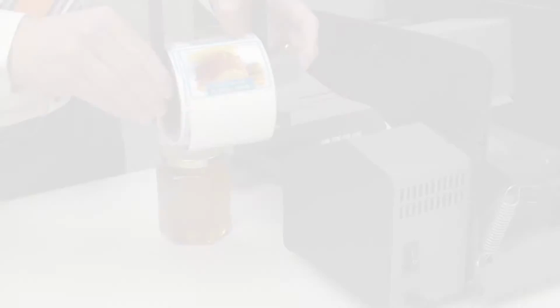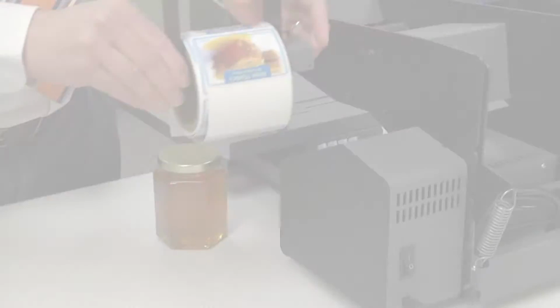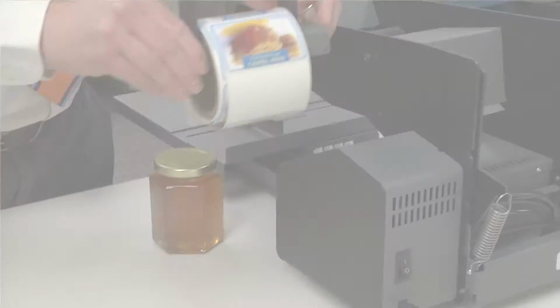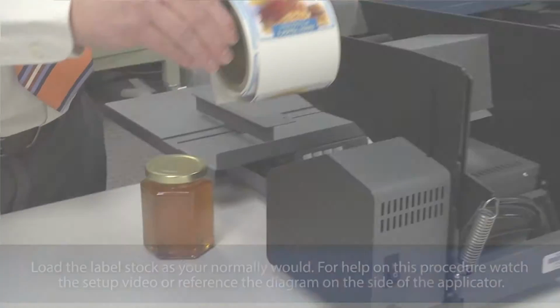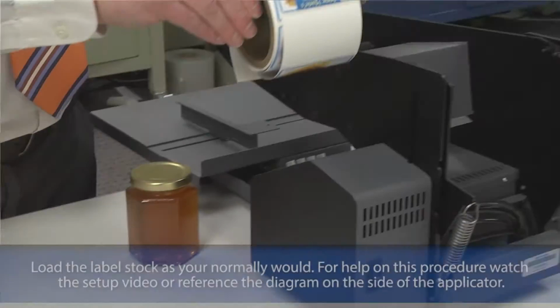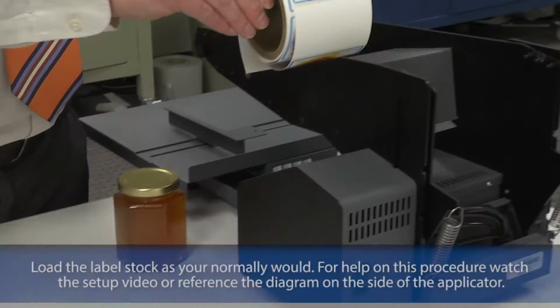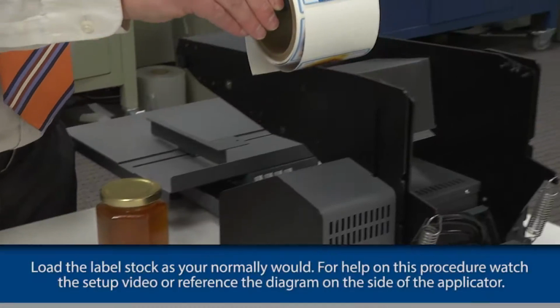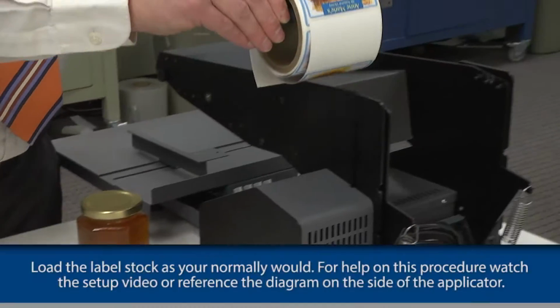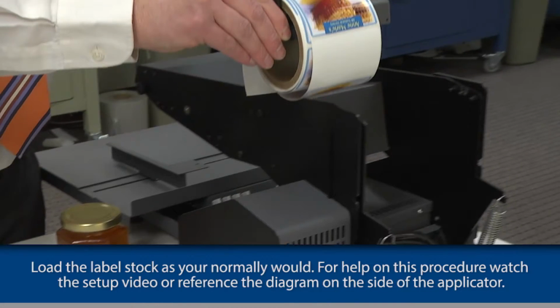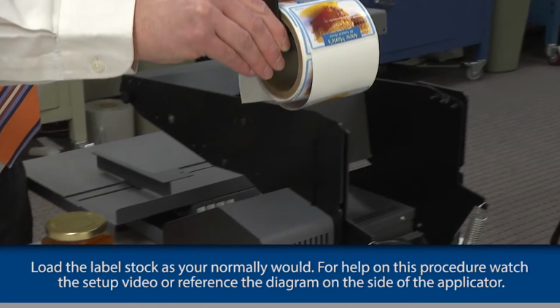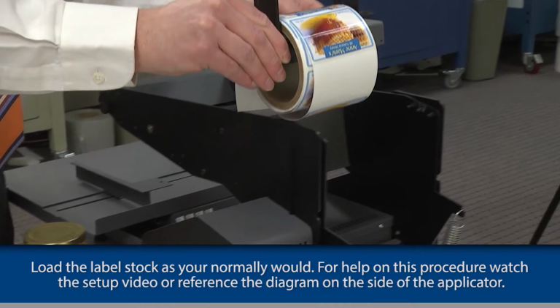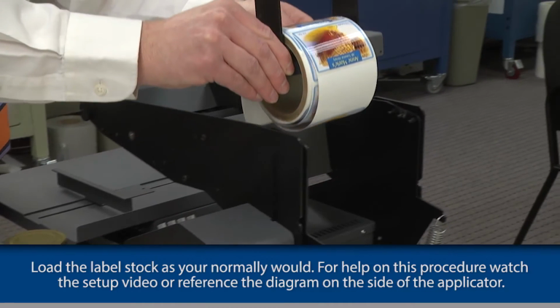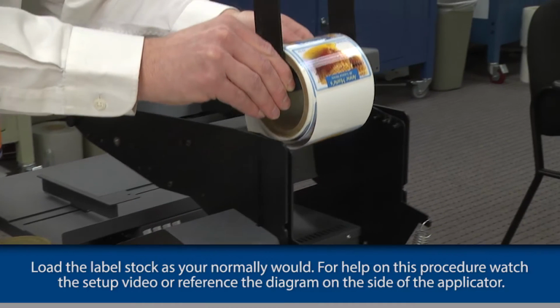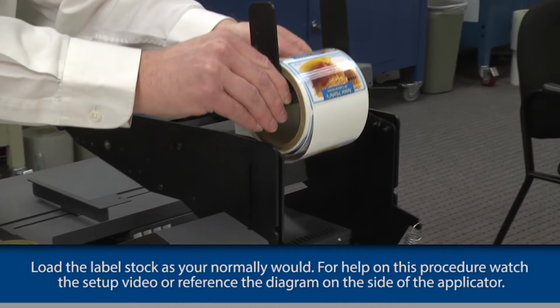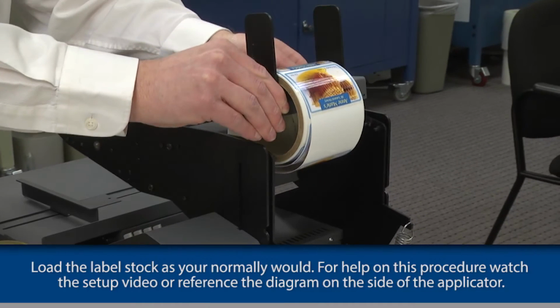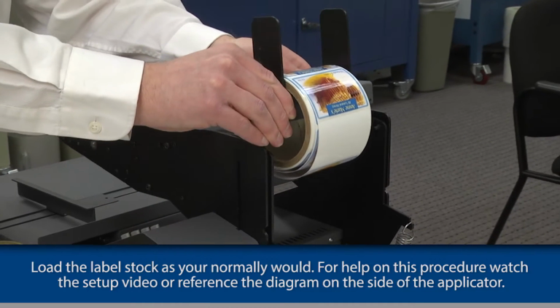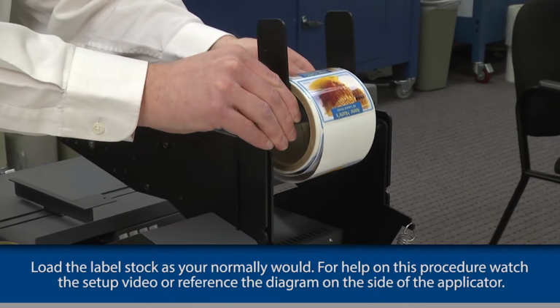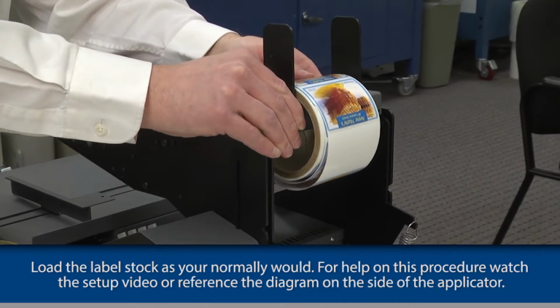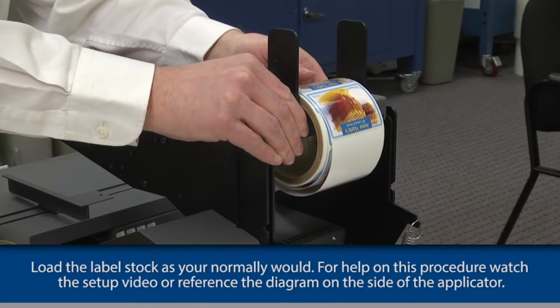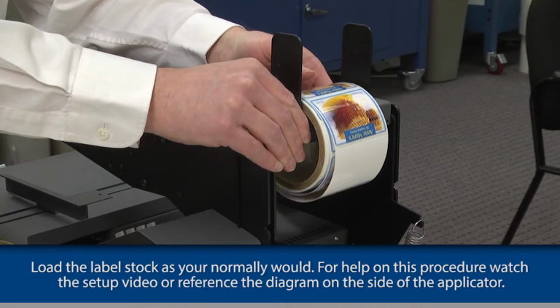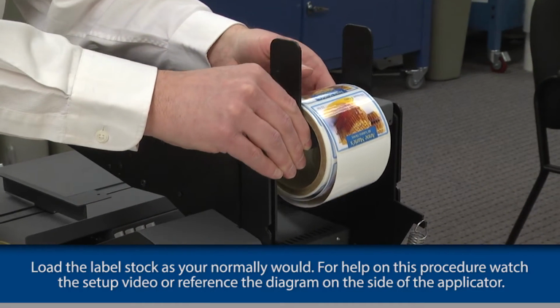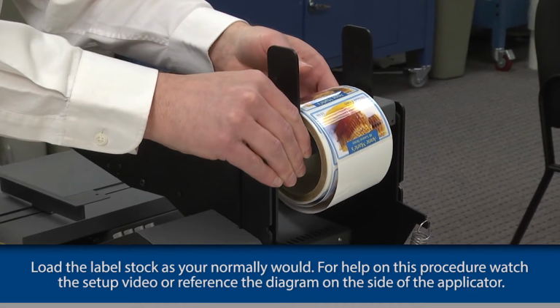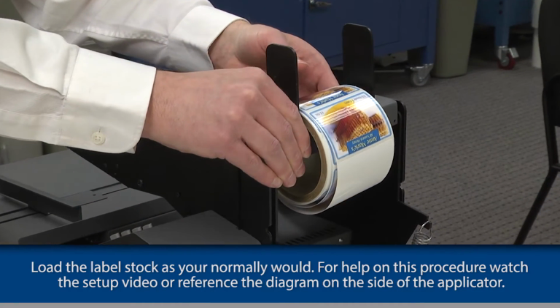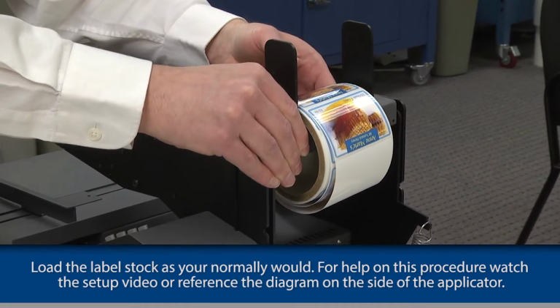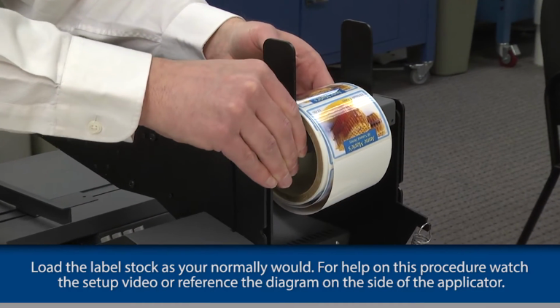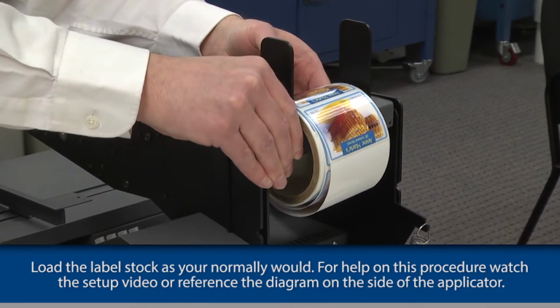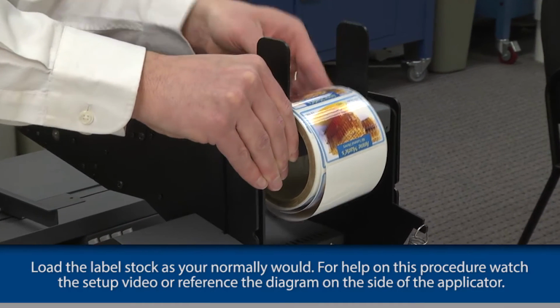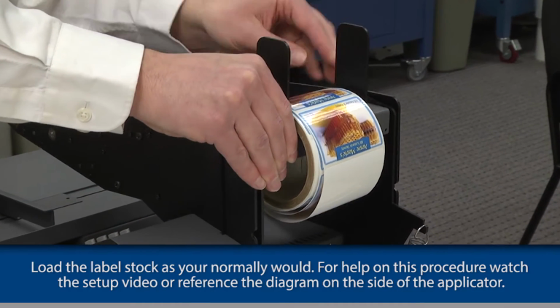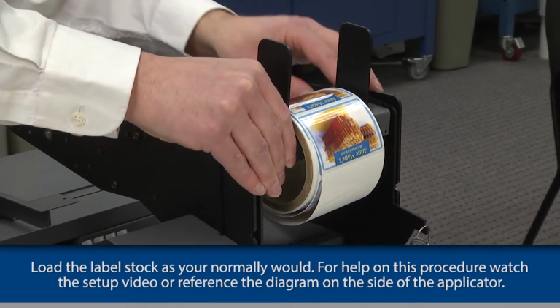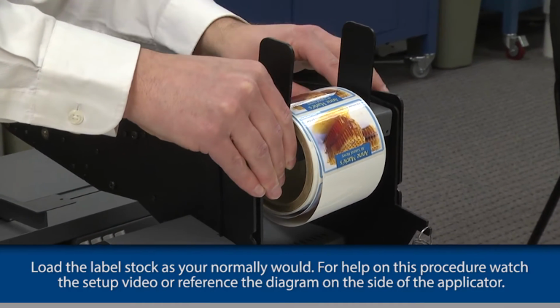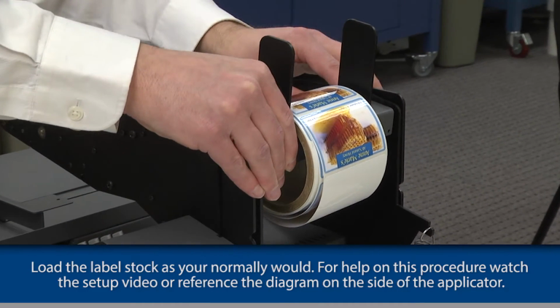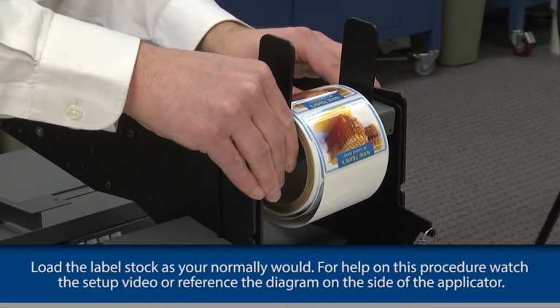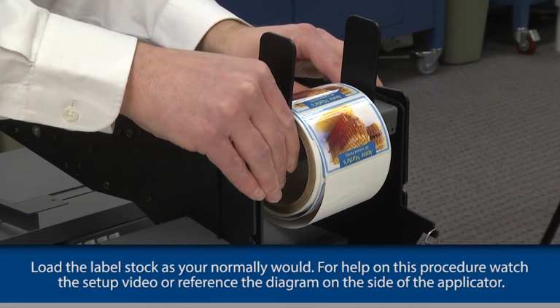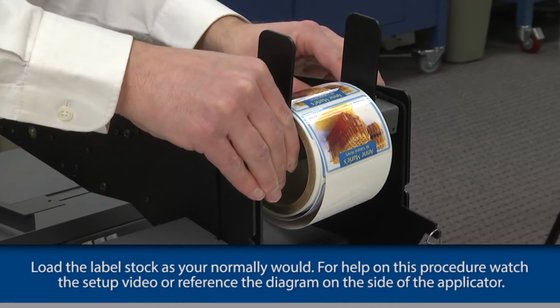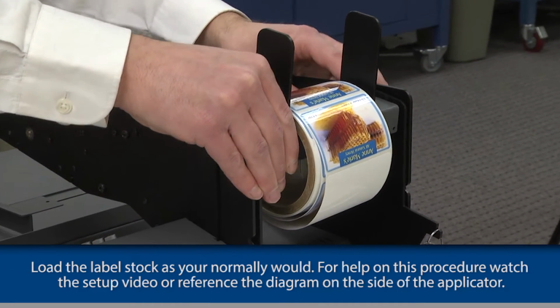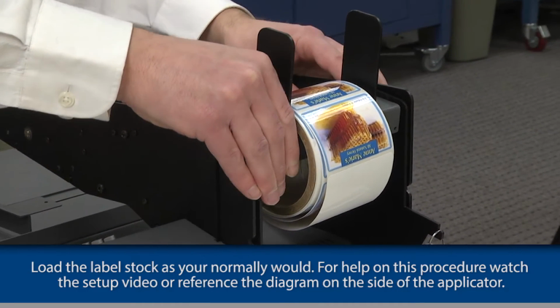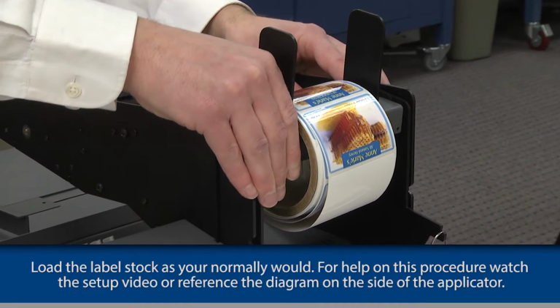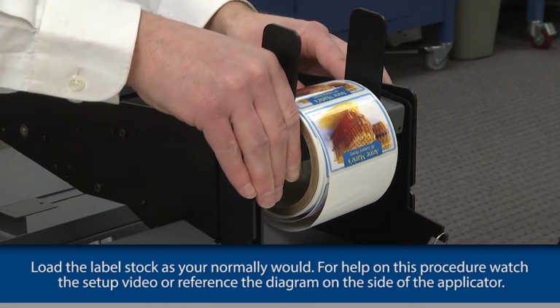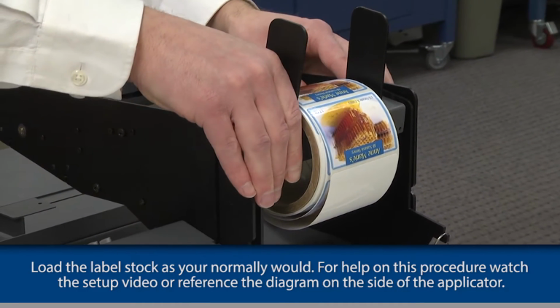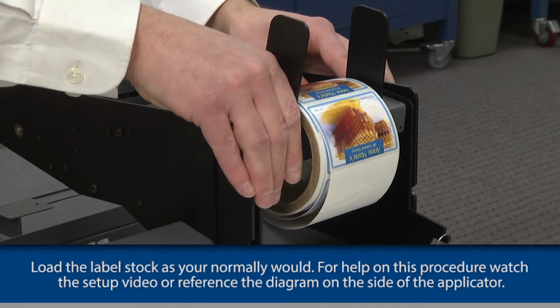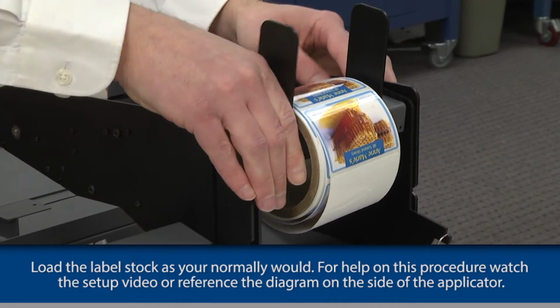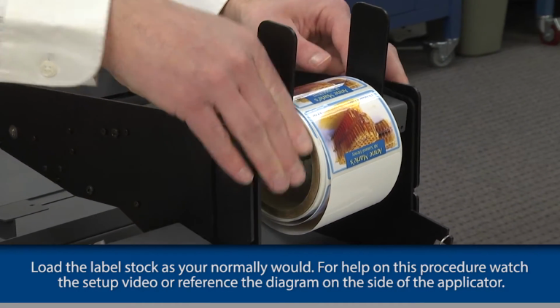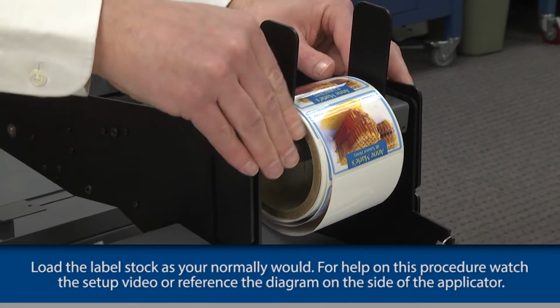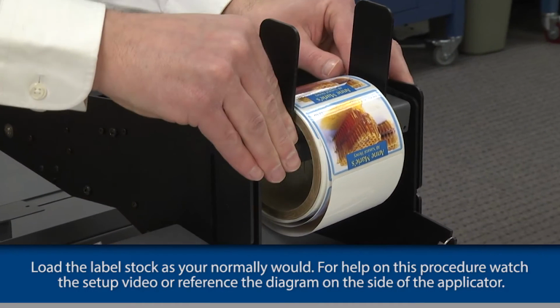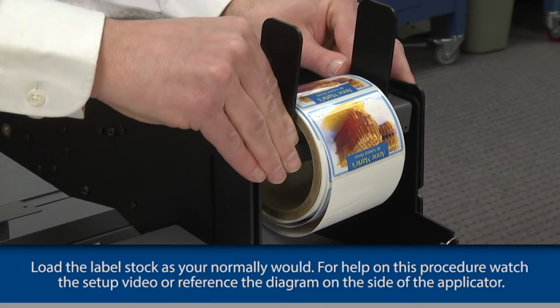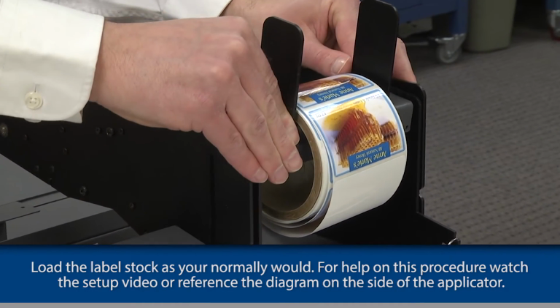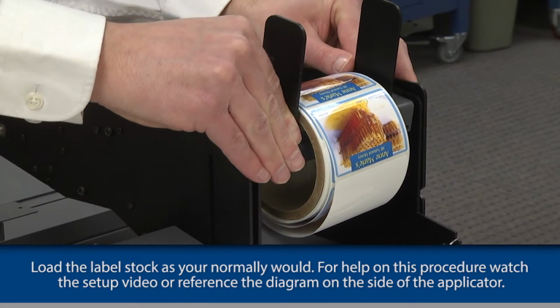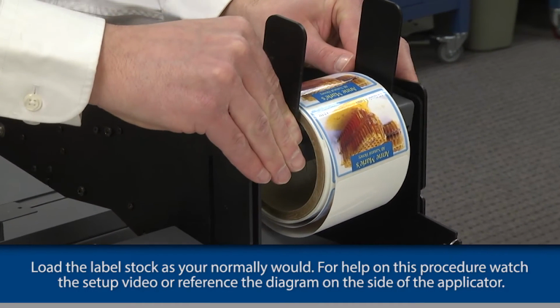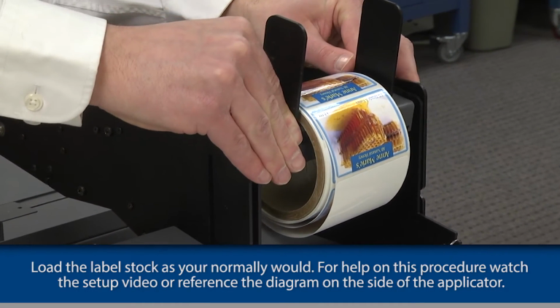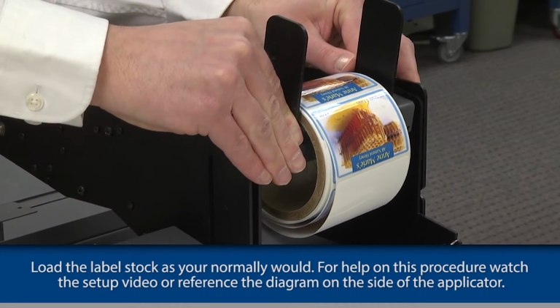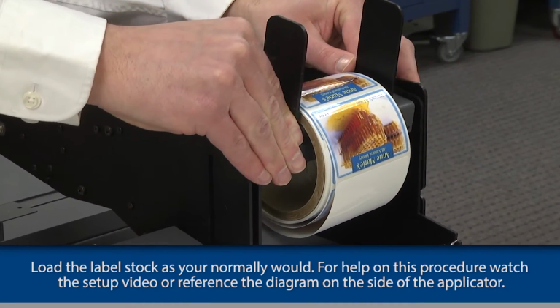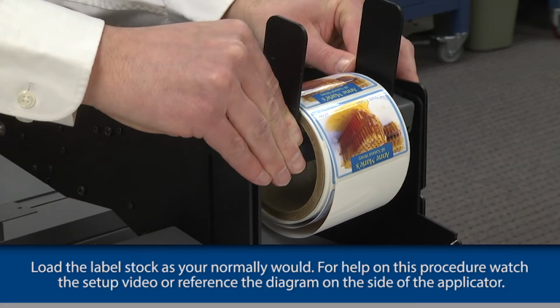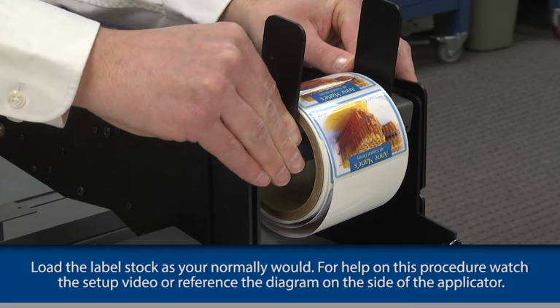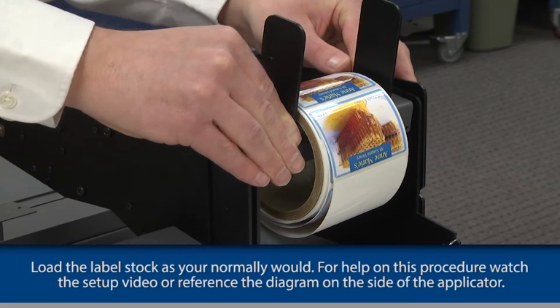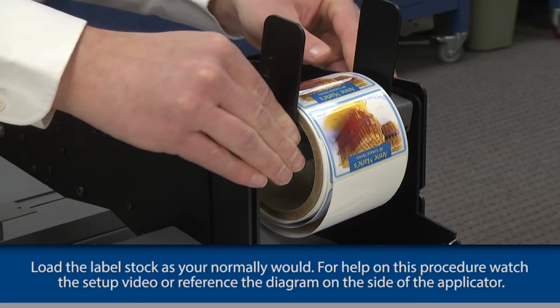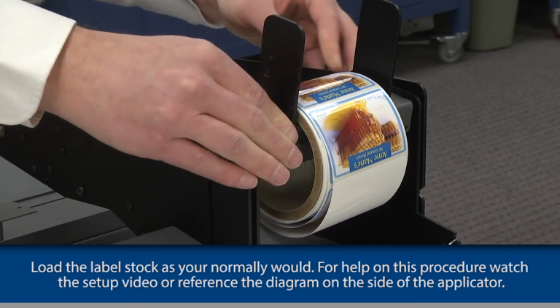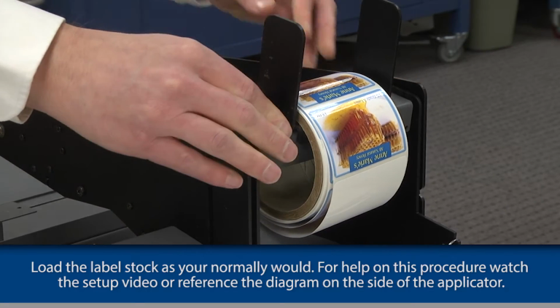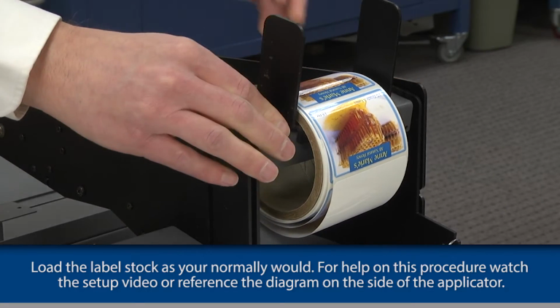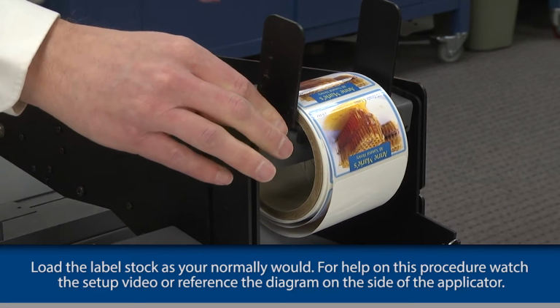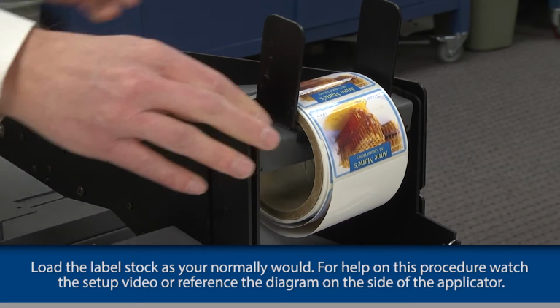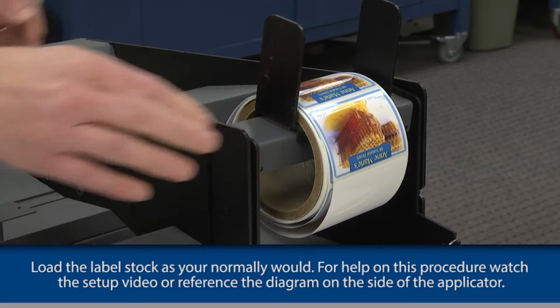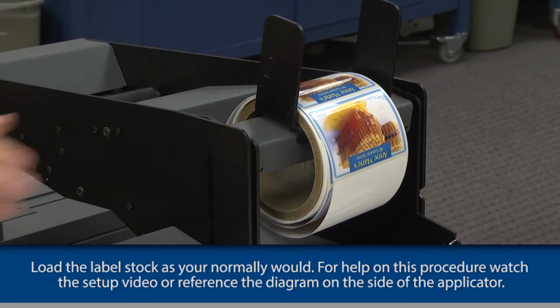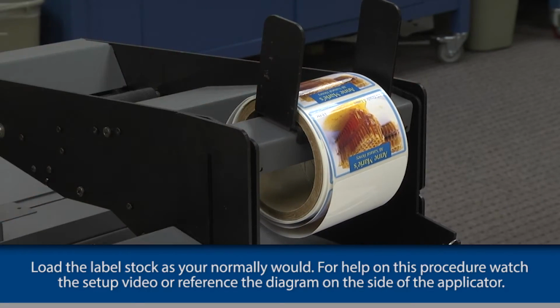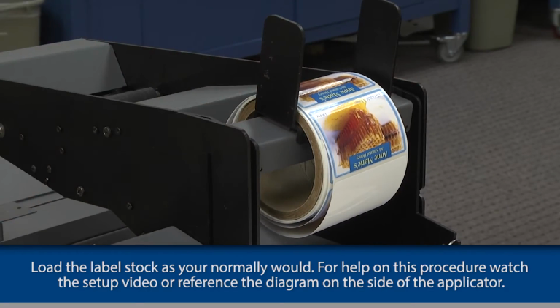First, load the label stock as you normally would. For help on this procedure, watch the setup video or reference the diagram on the side of the applicator.